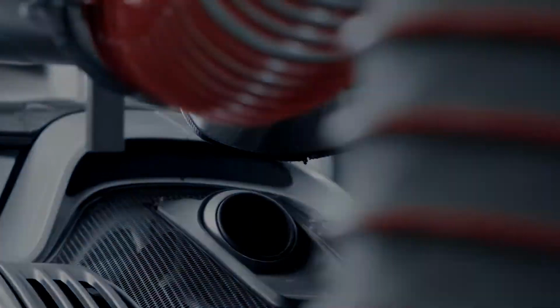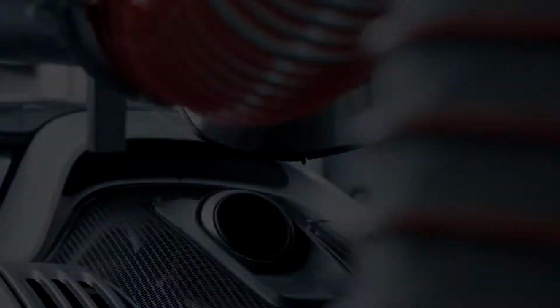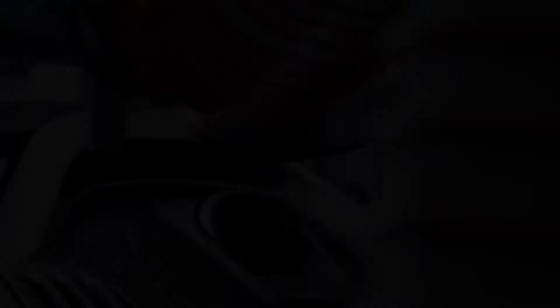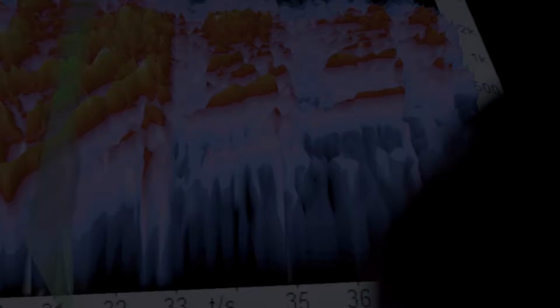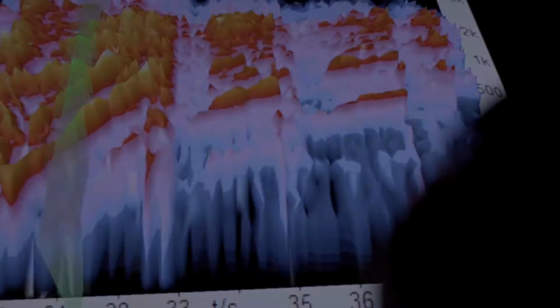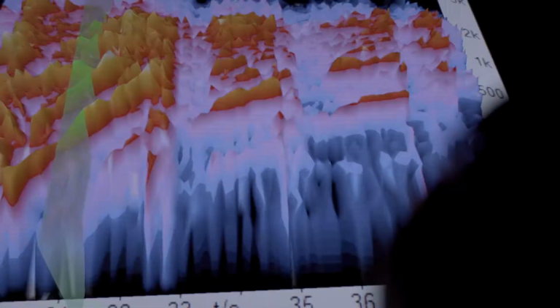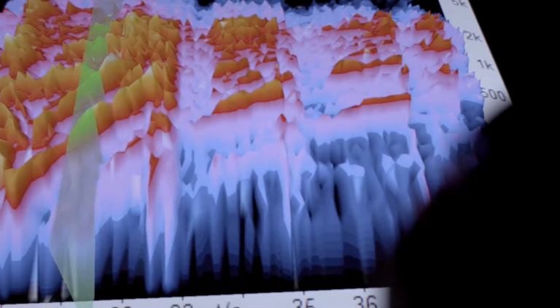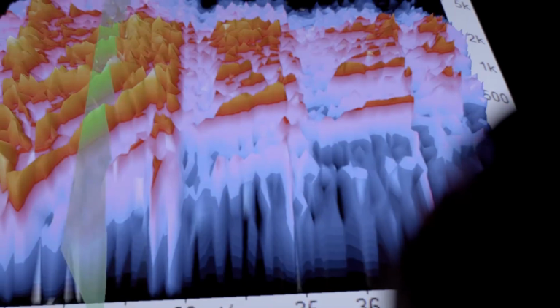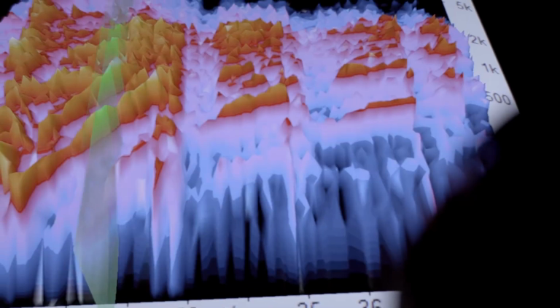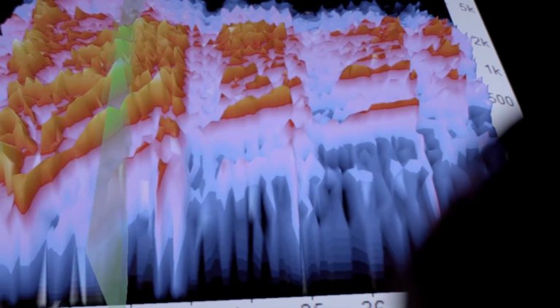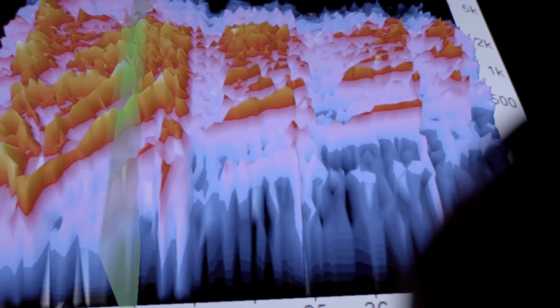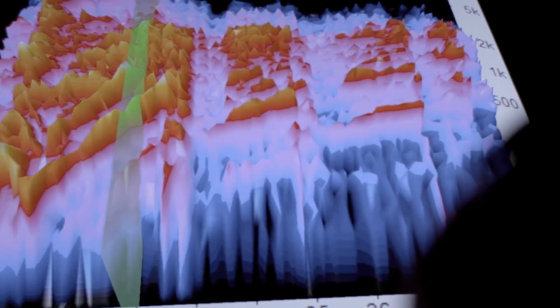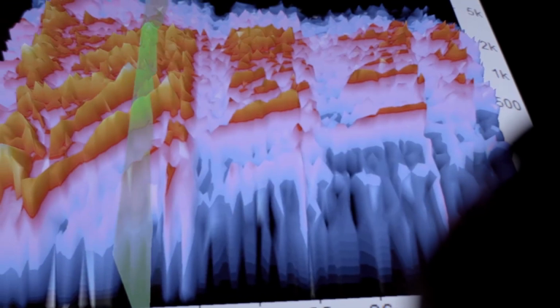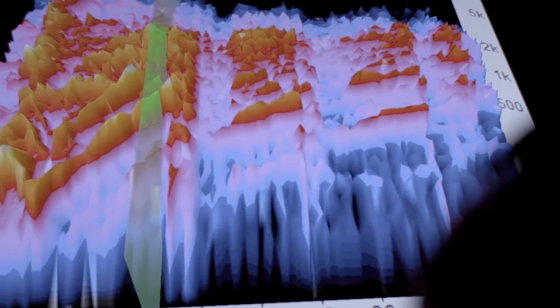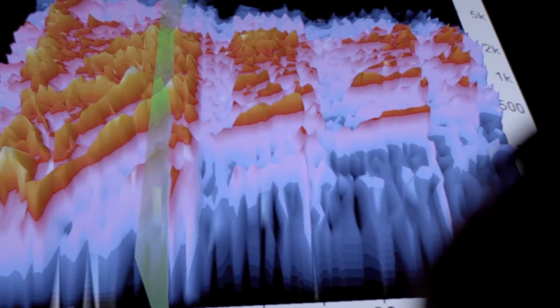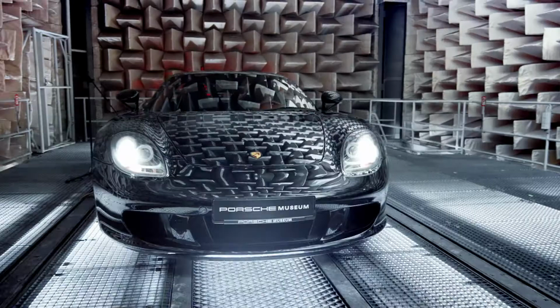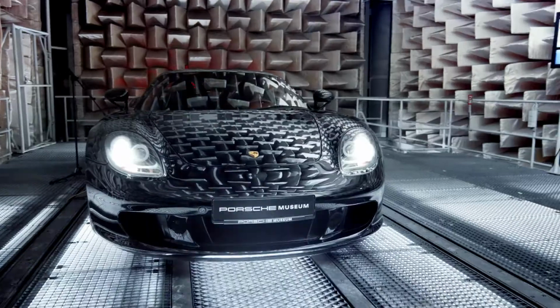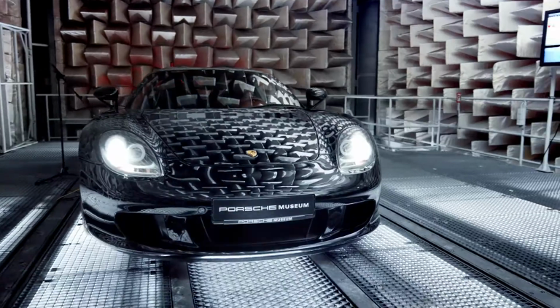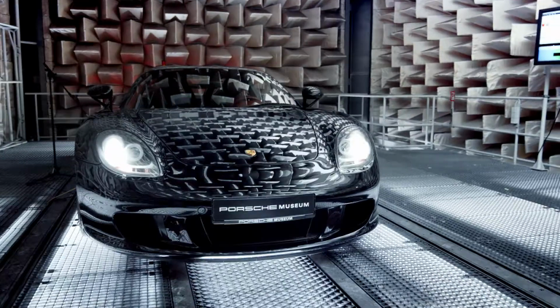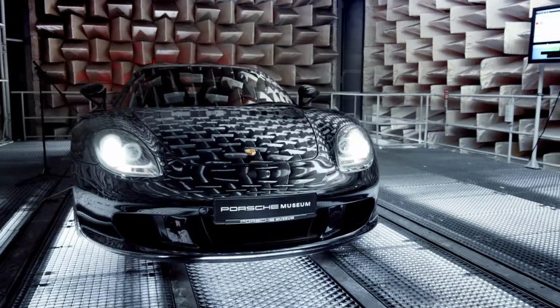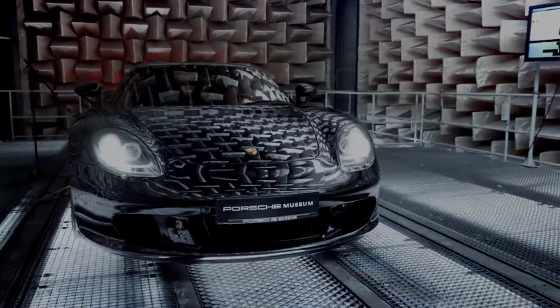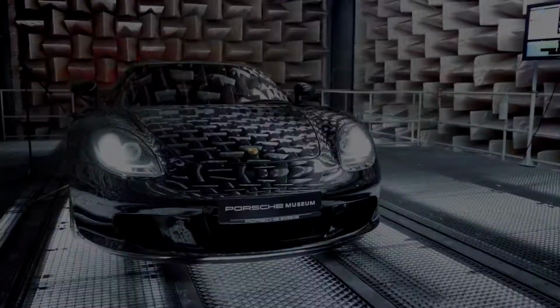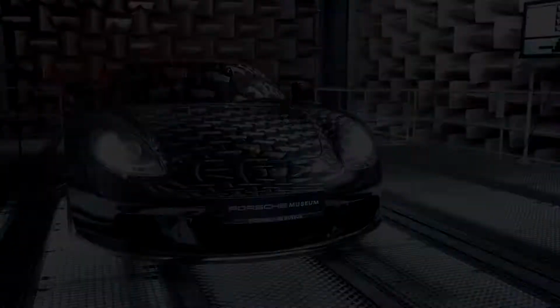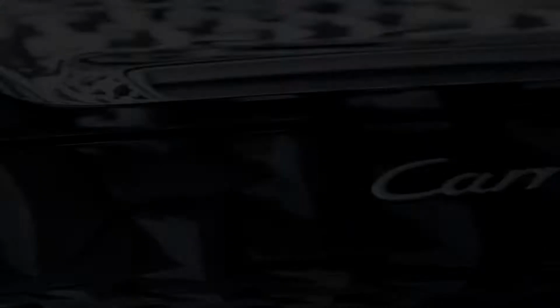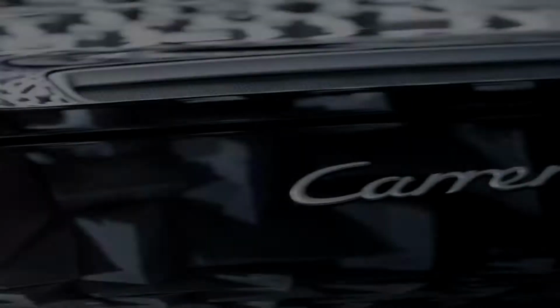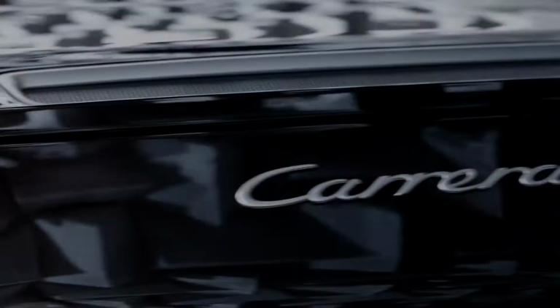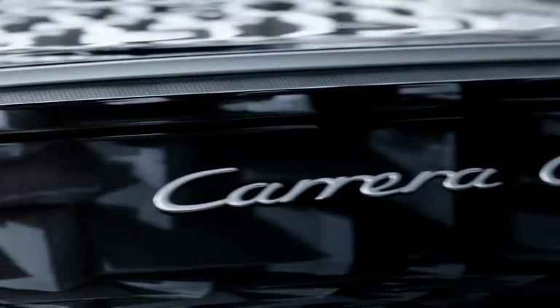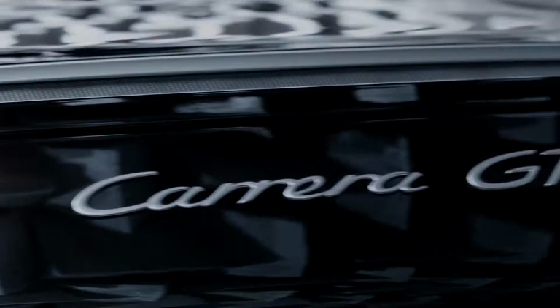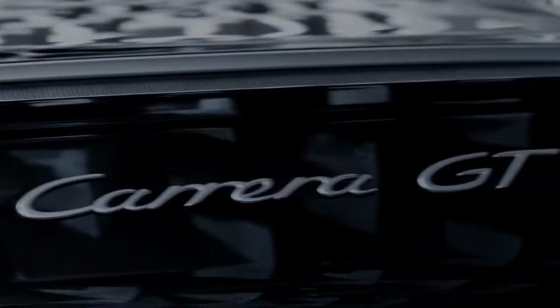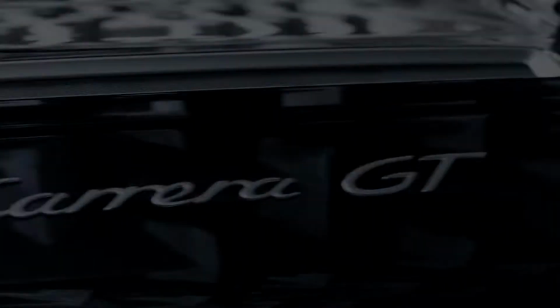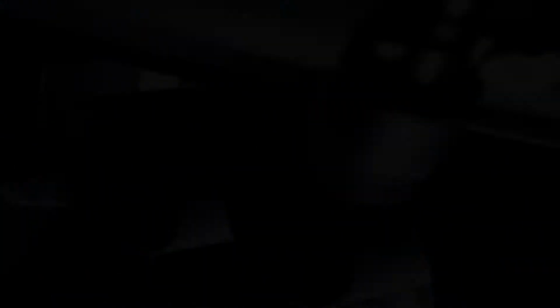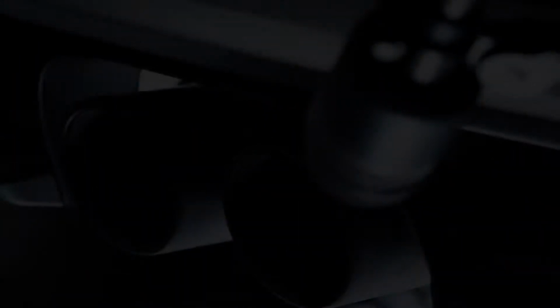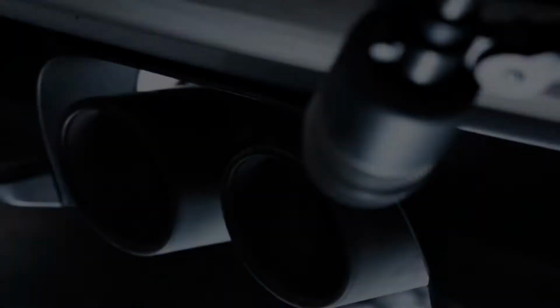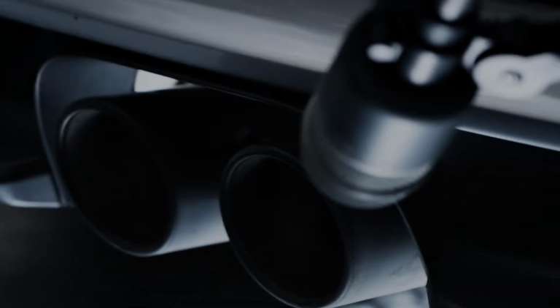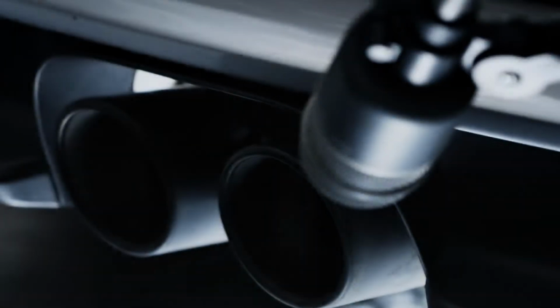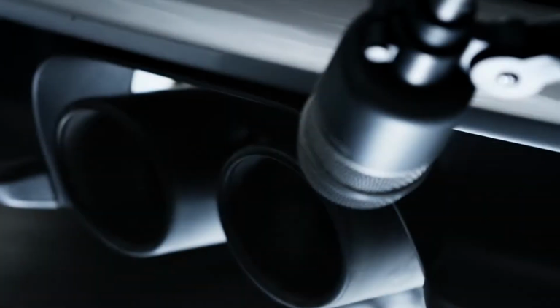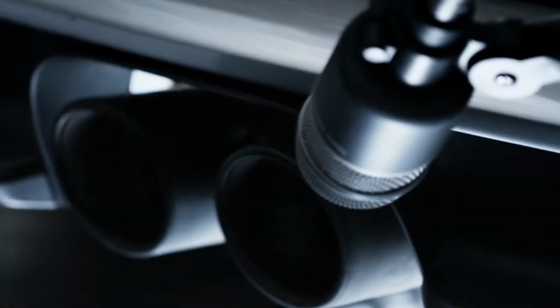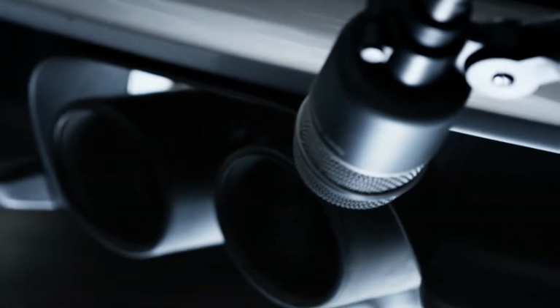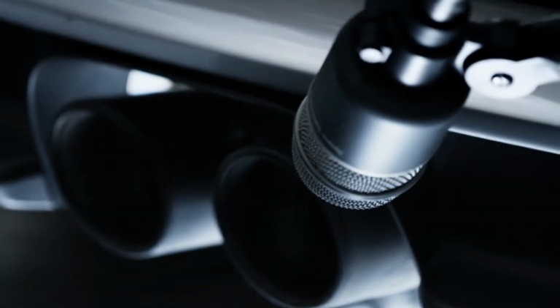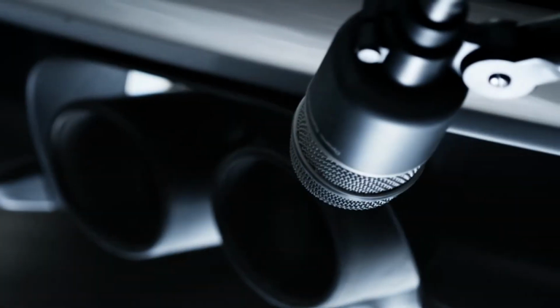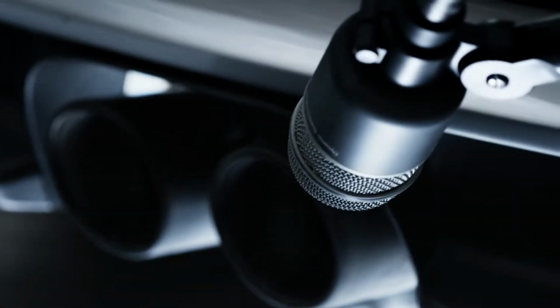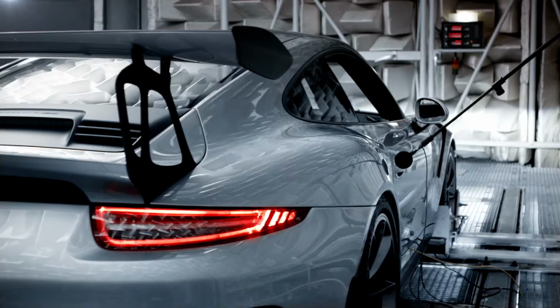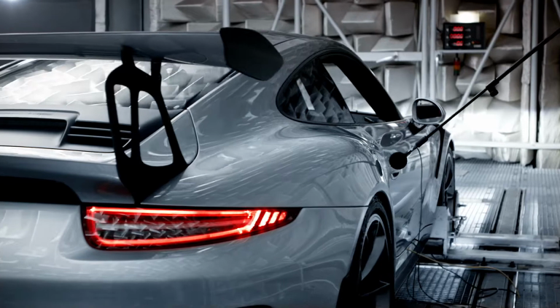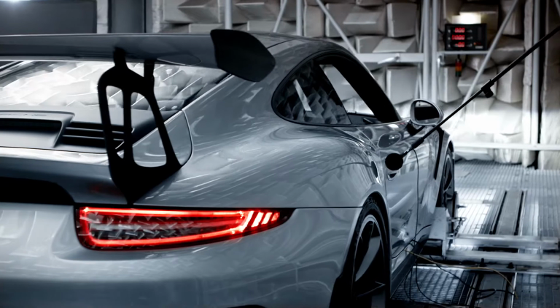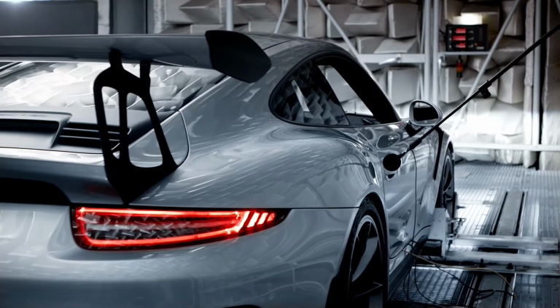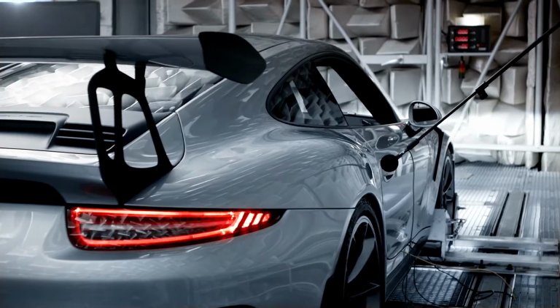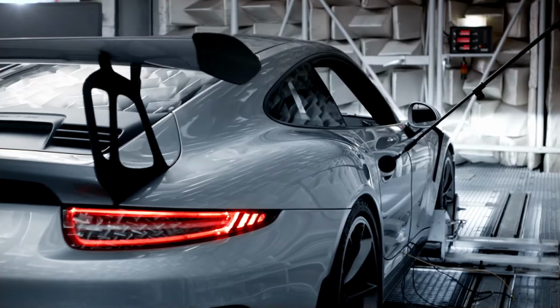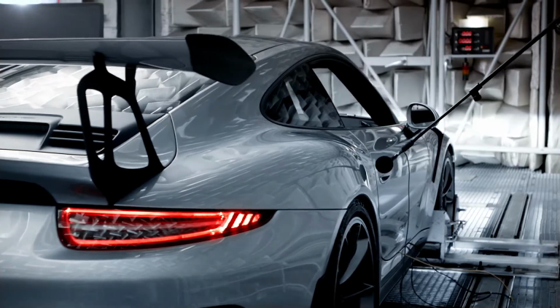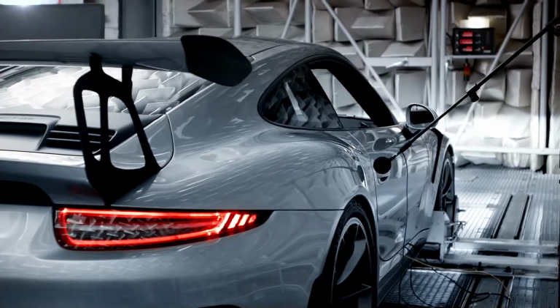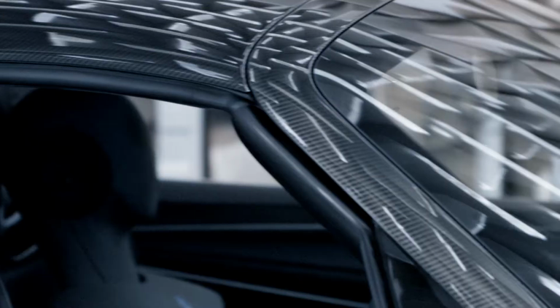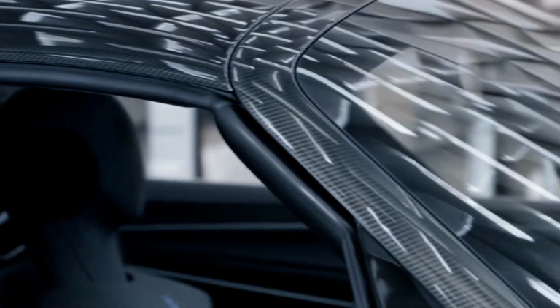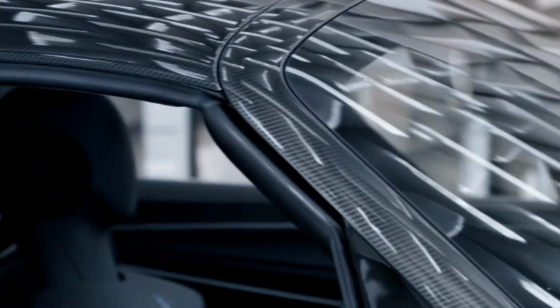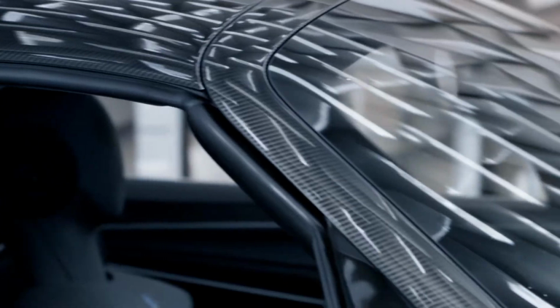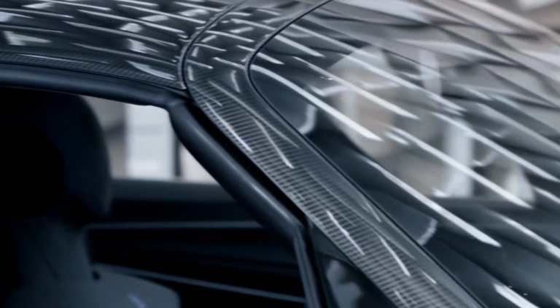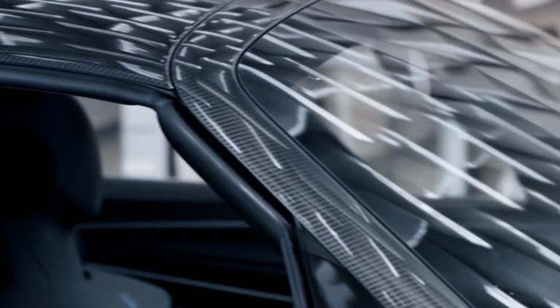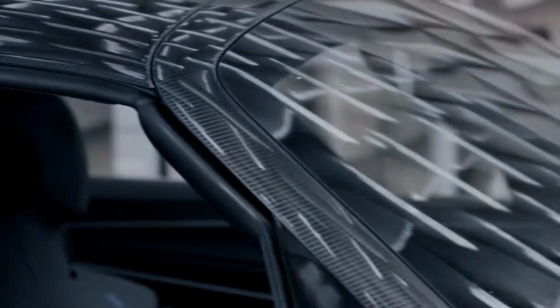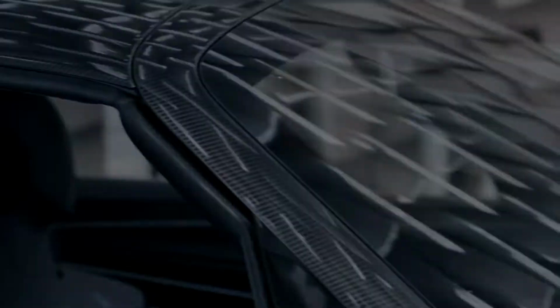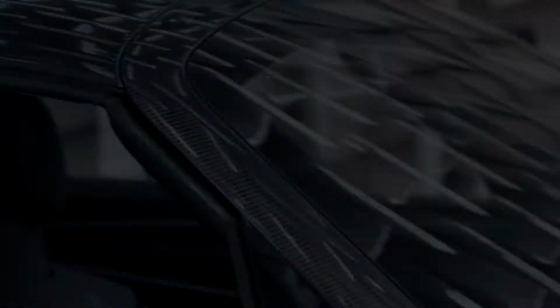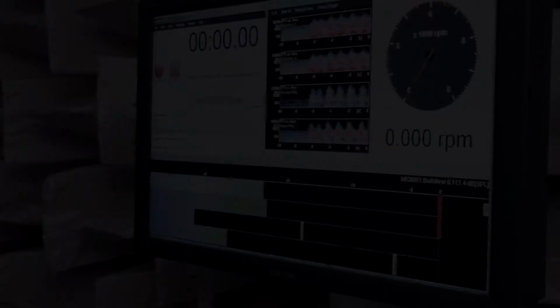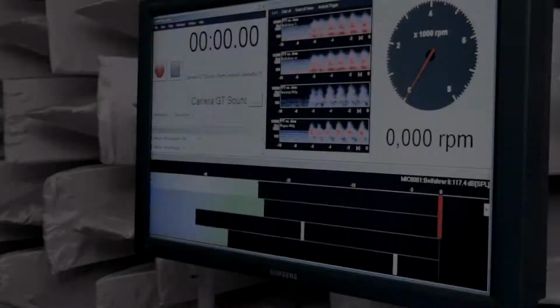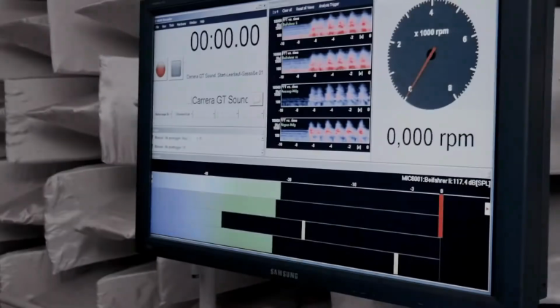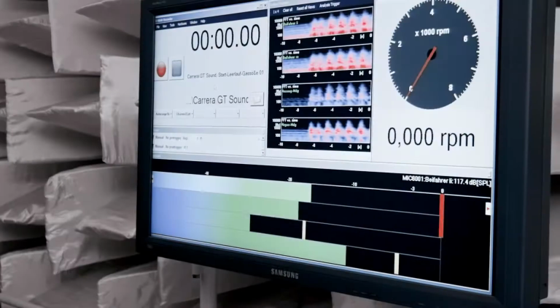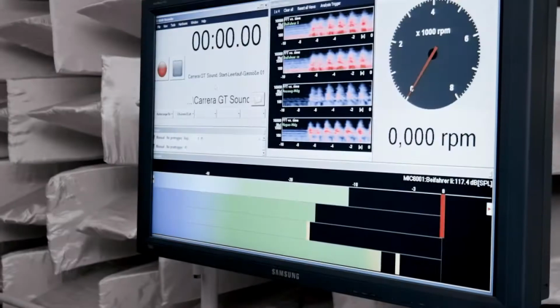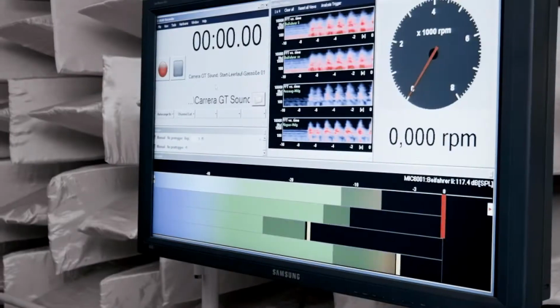Welcome, and listen carefully to 5 of the most iconic Porsche sounds. Today, we're in the Weissach sound chamber.